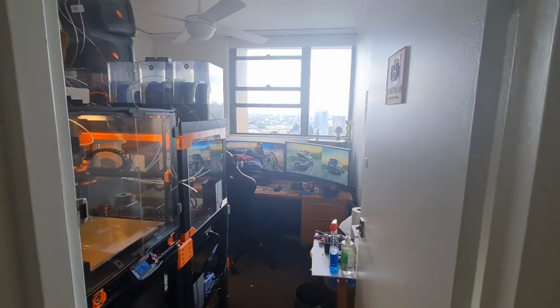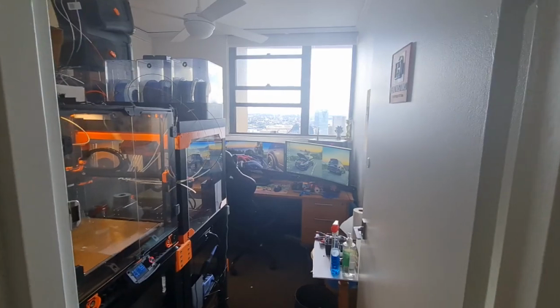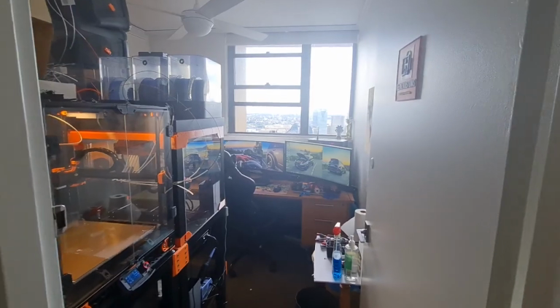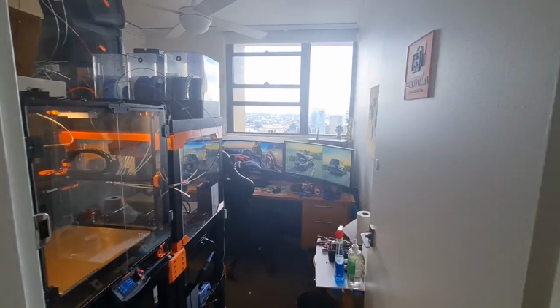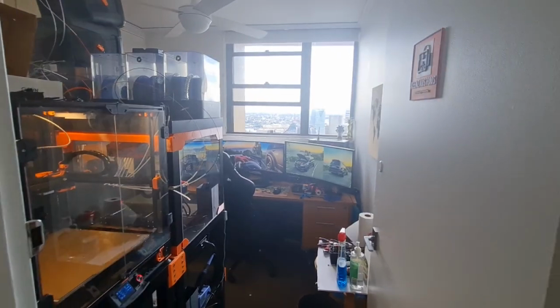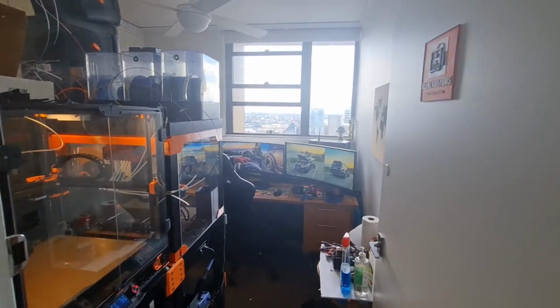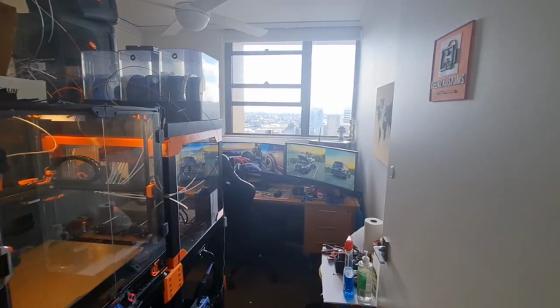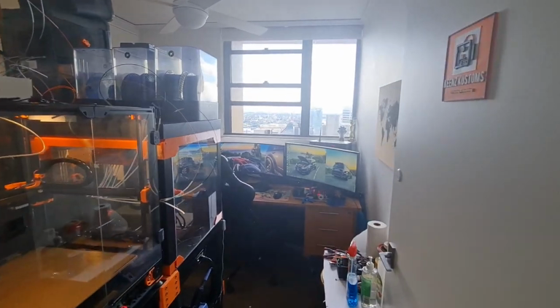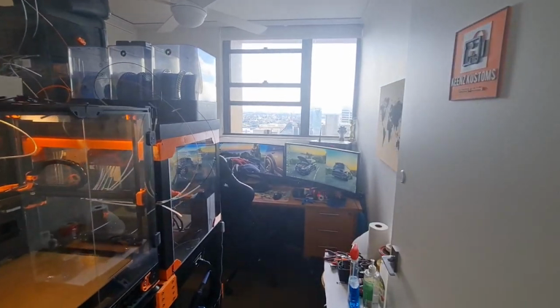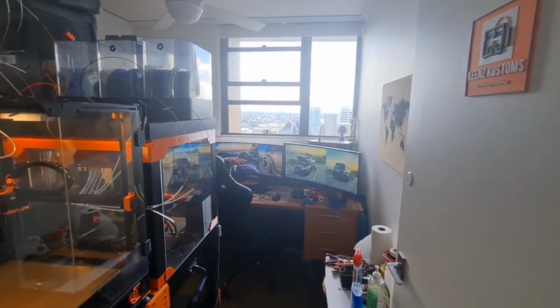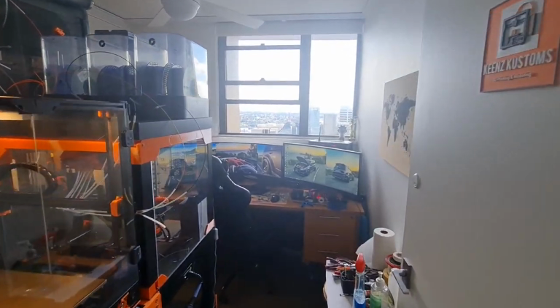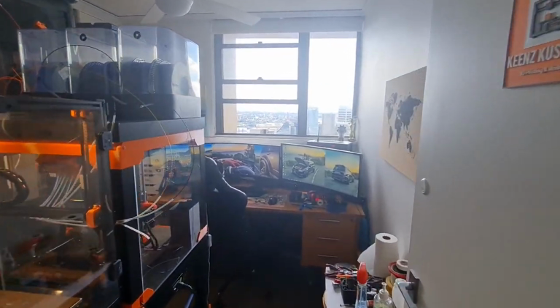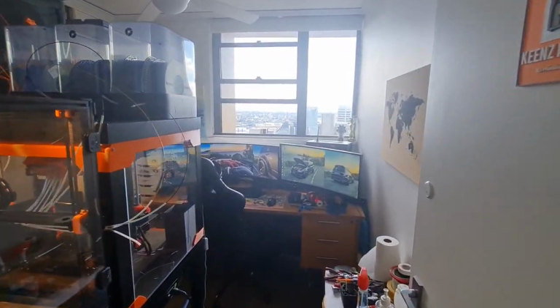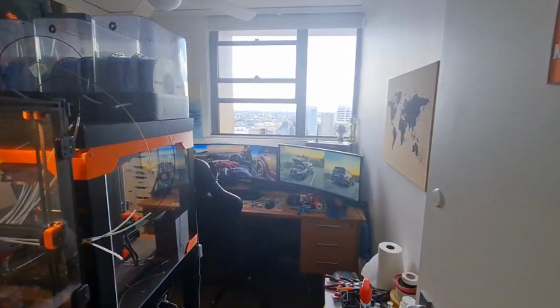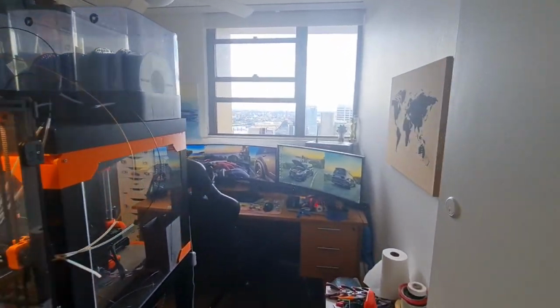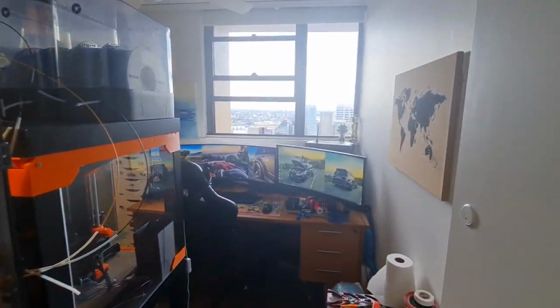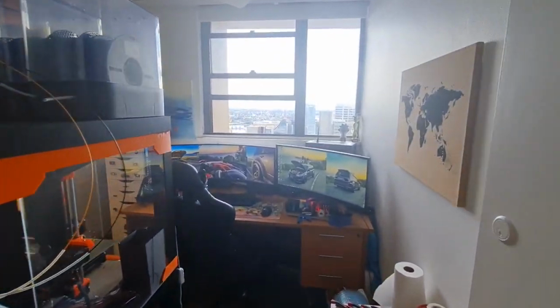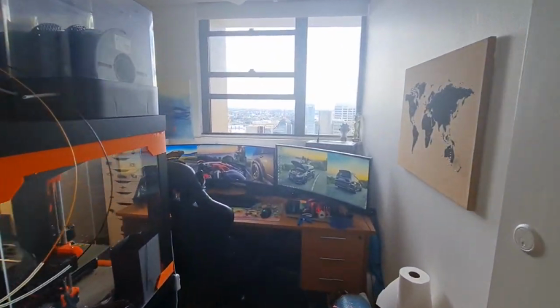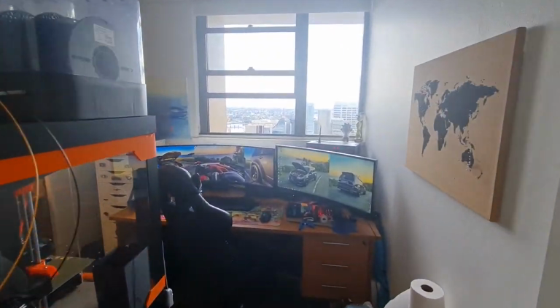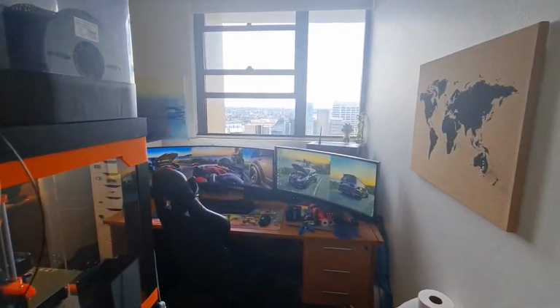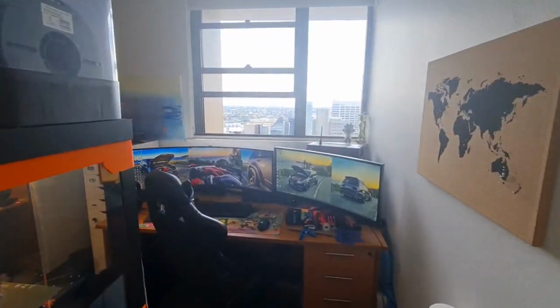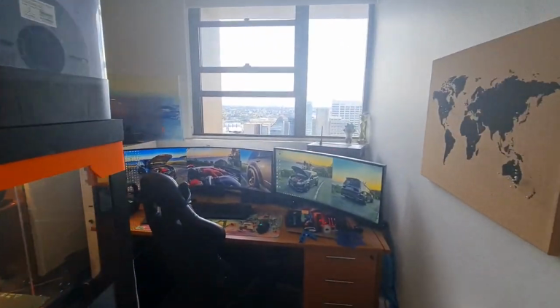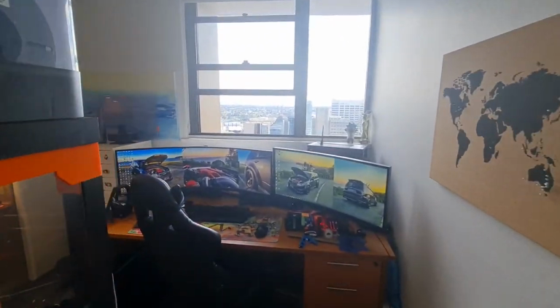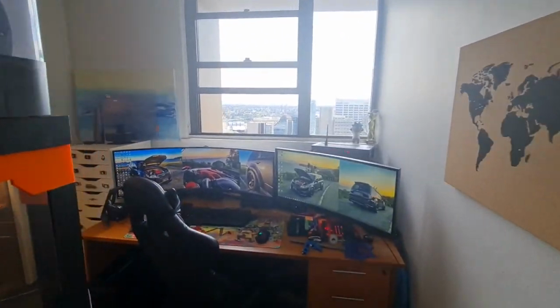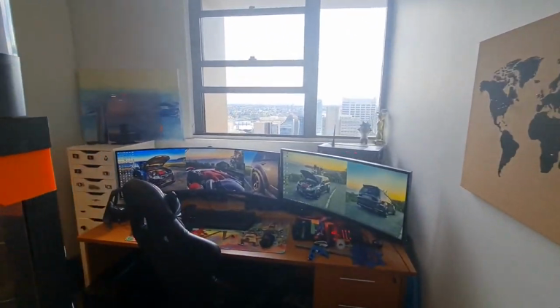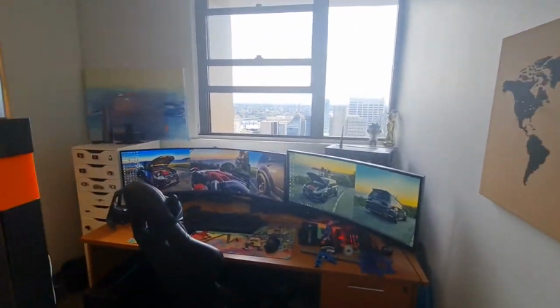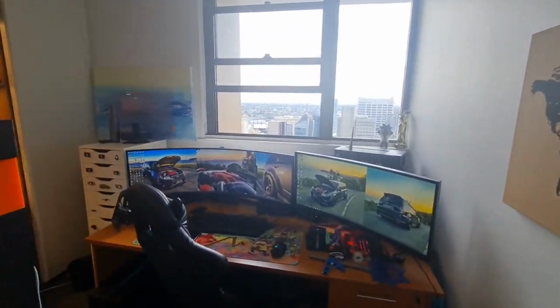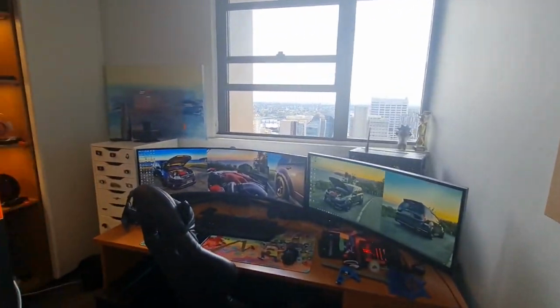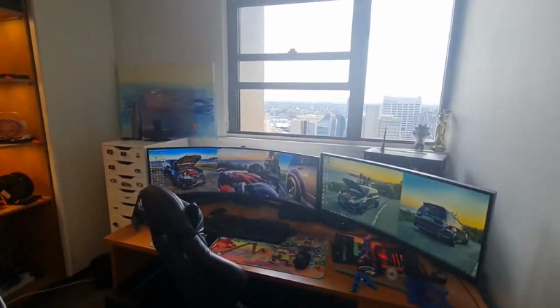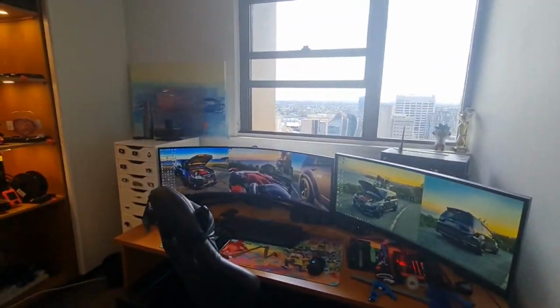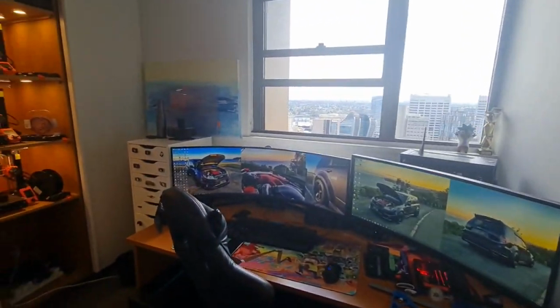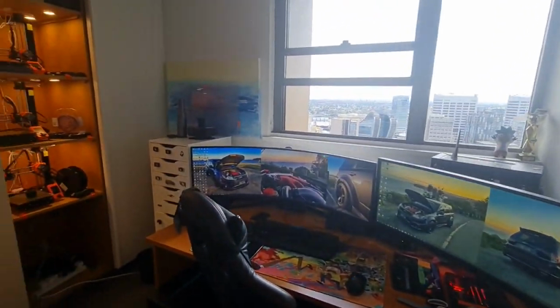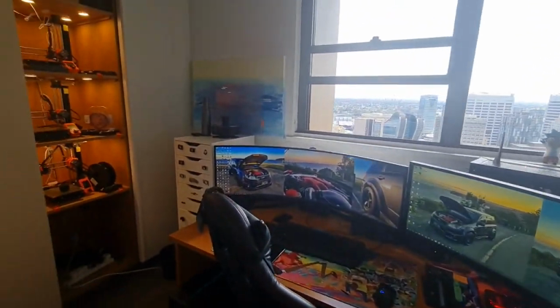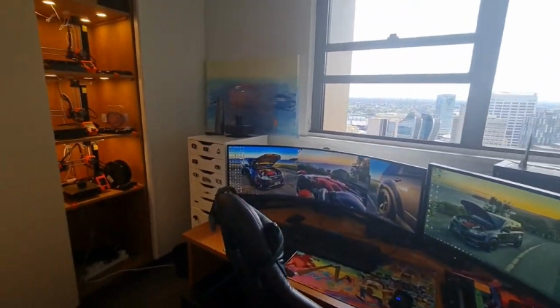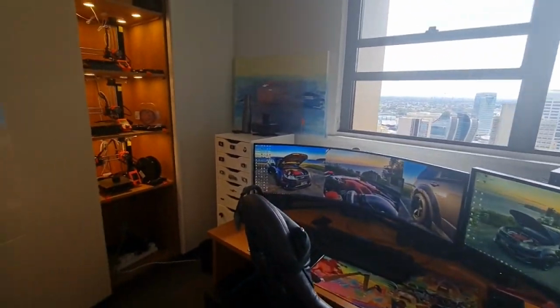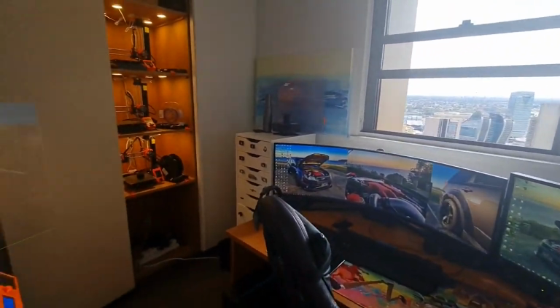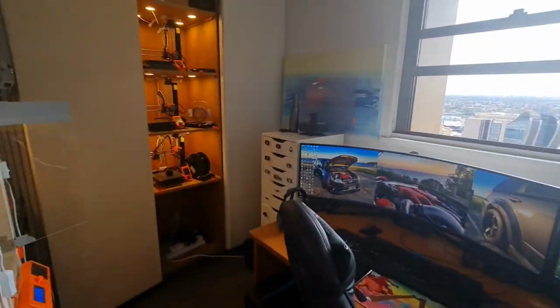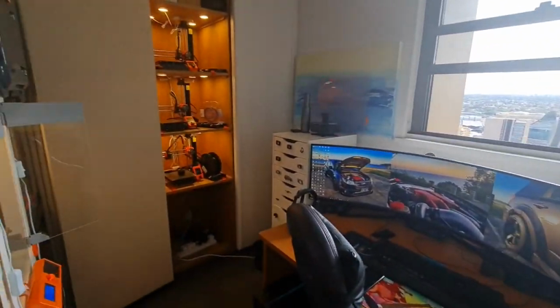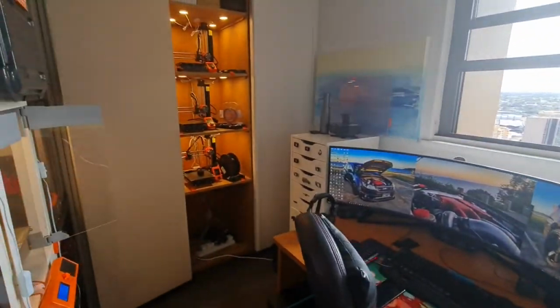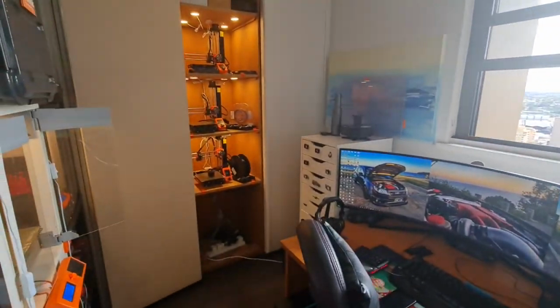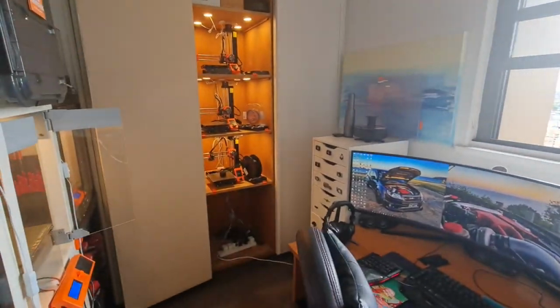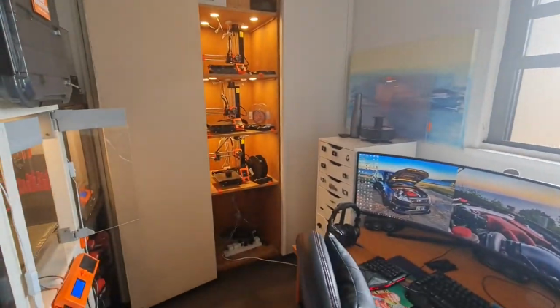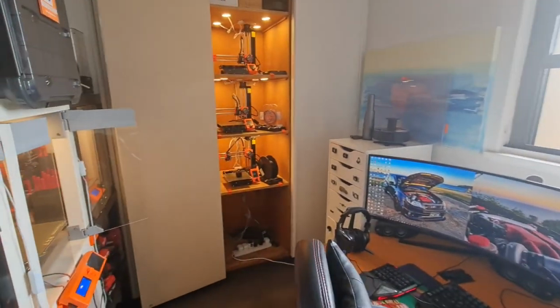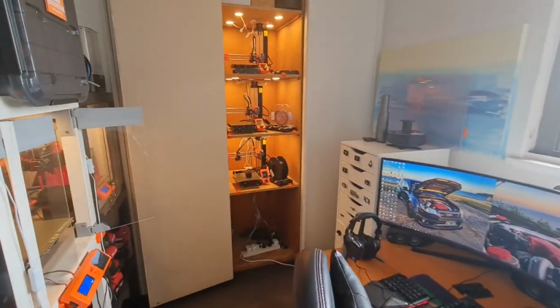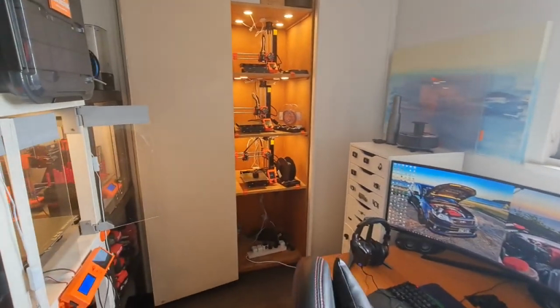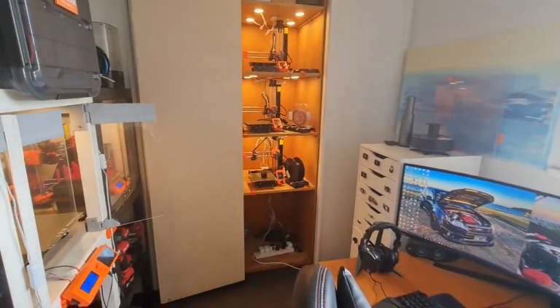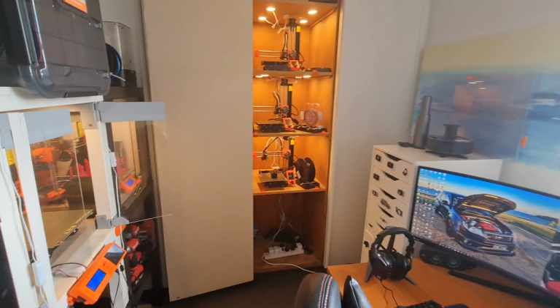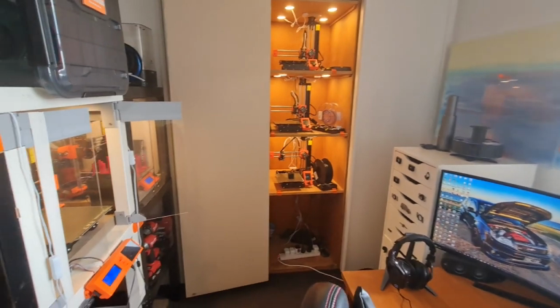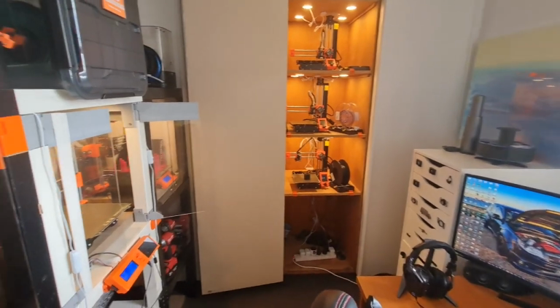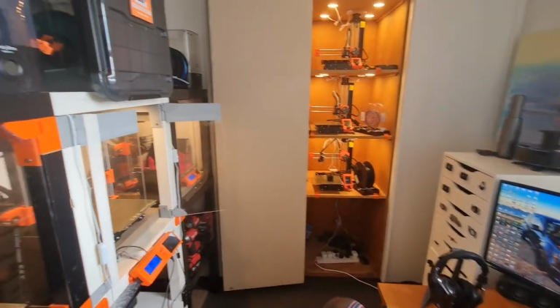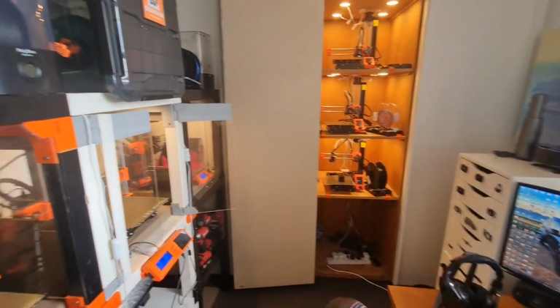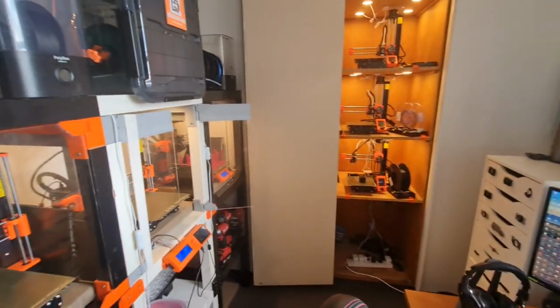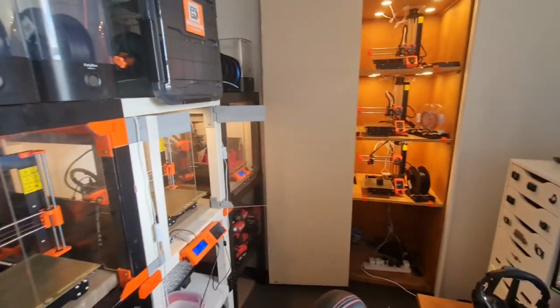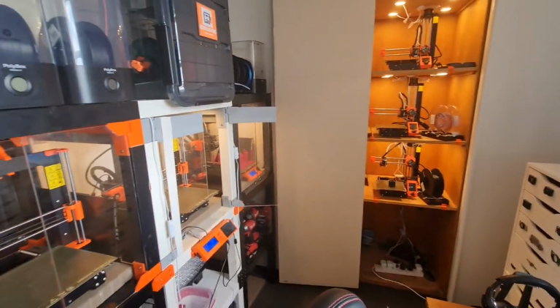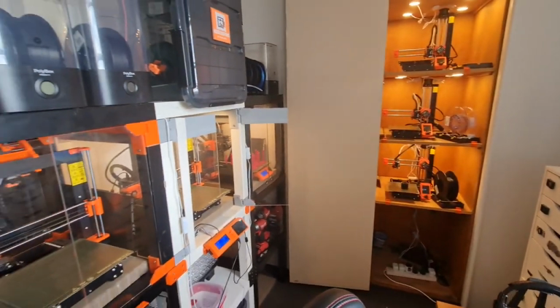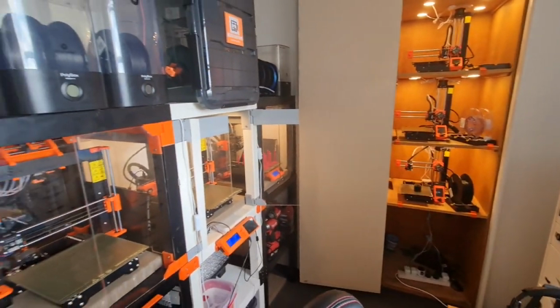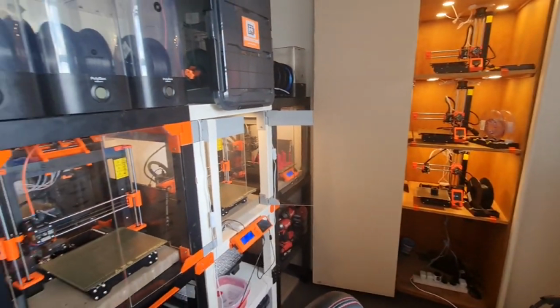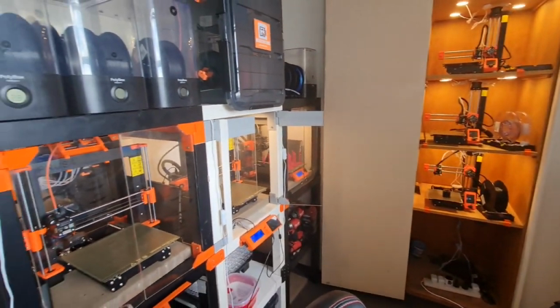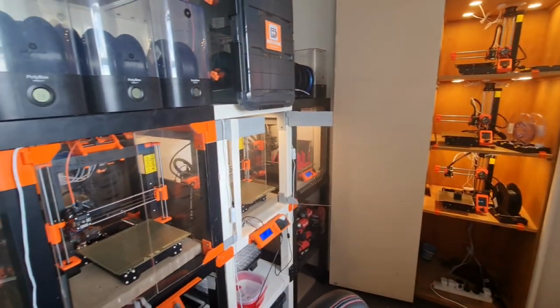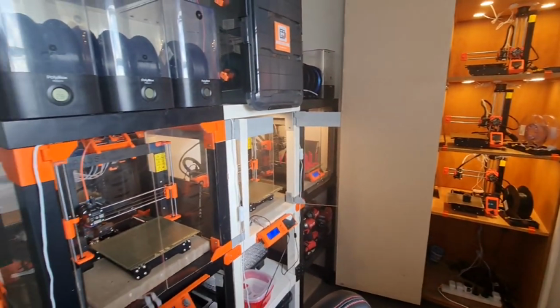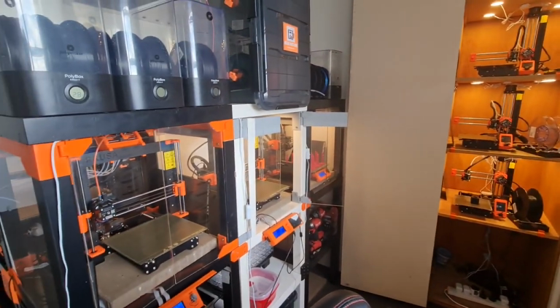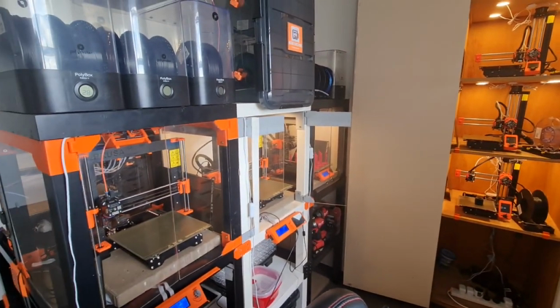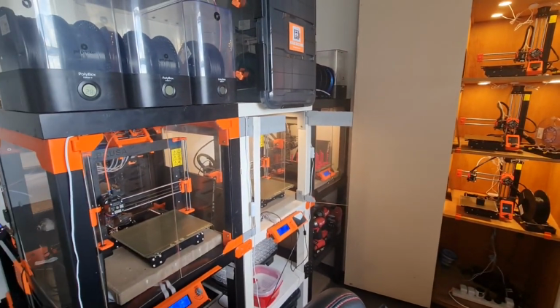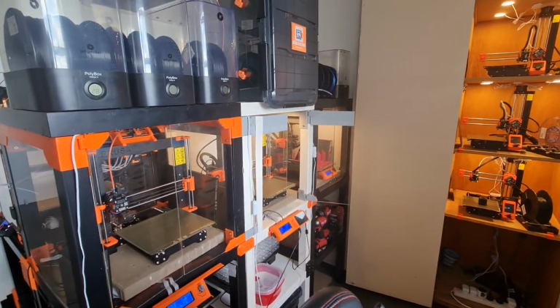Hey guys, thought I'd do a little tour of the printing room and show you around a bit.